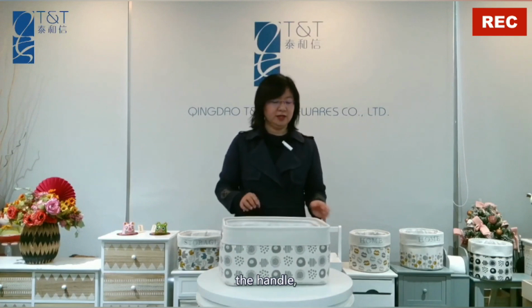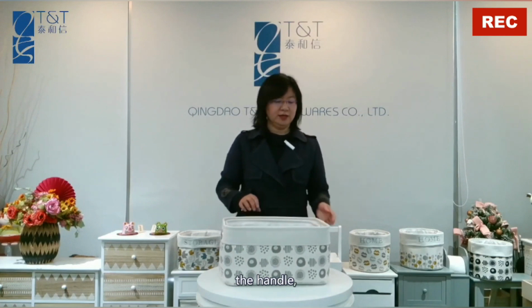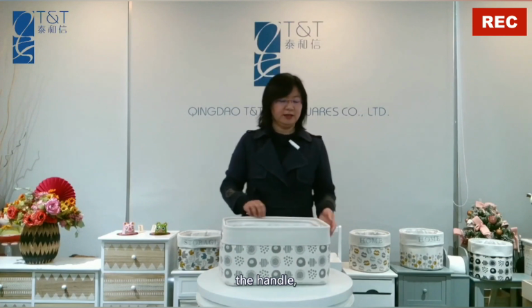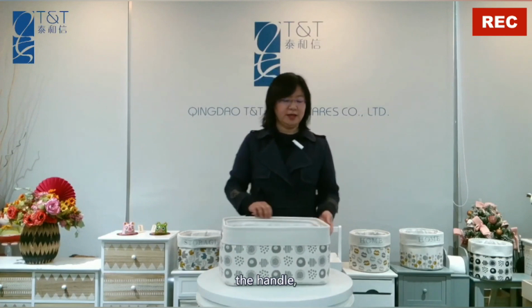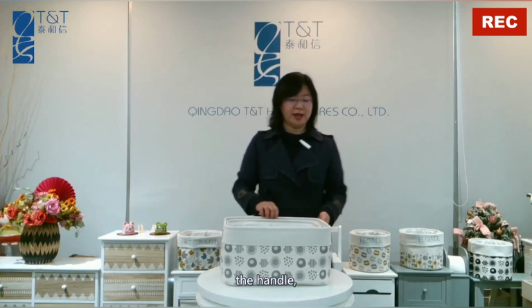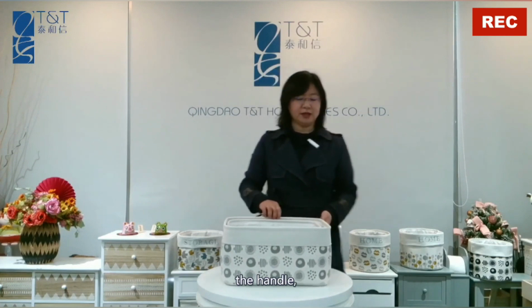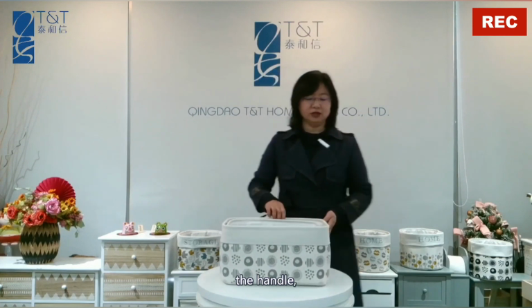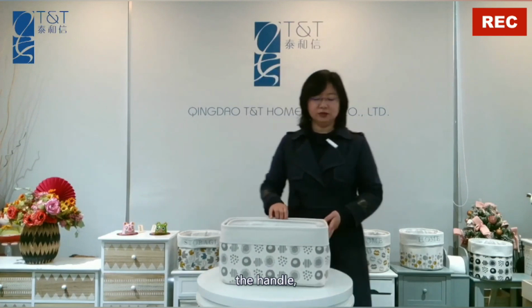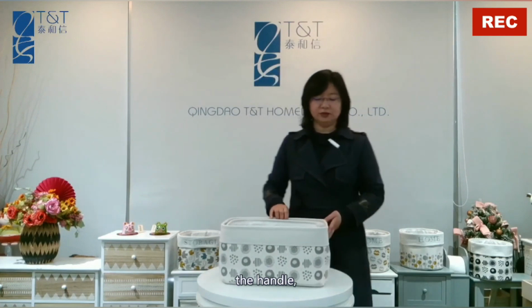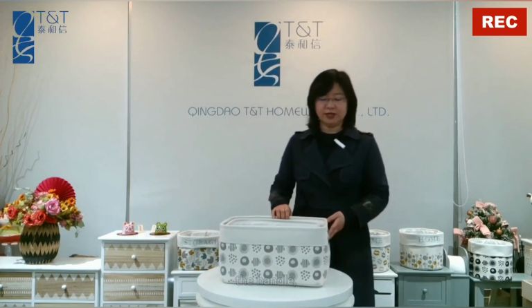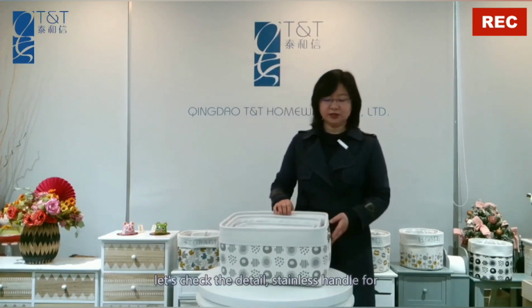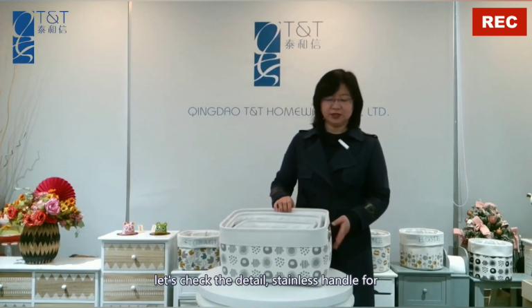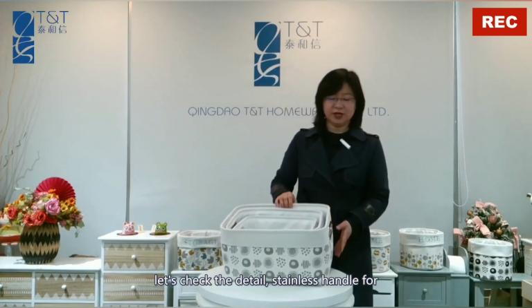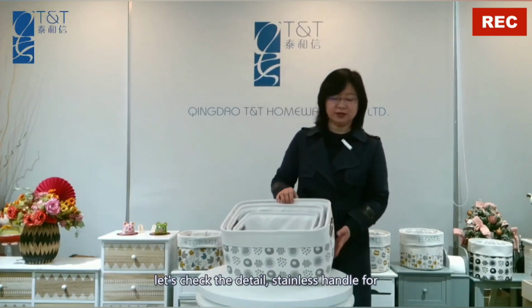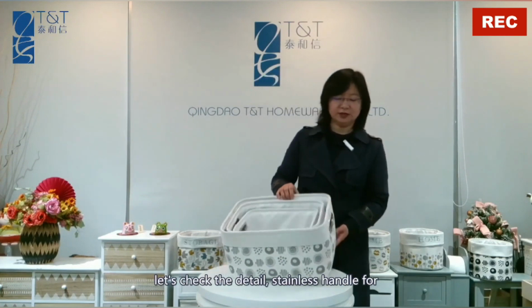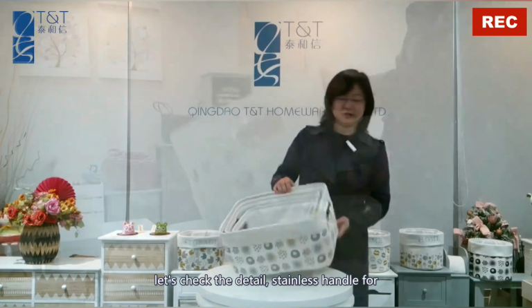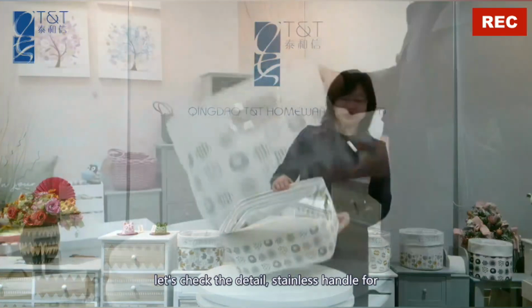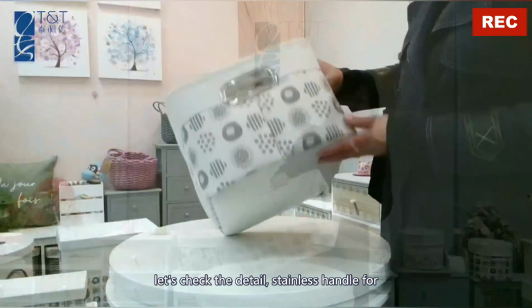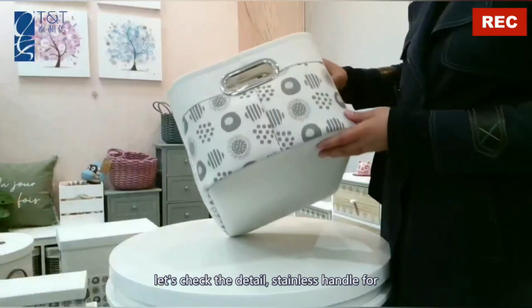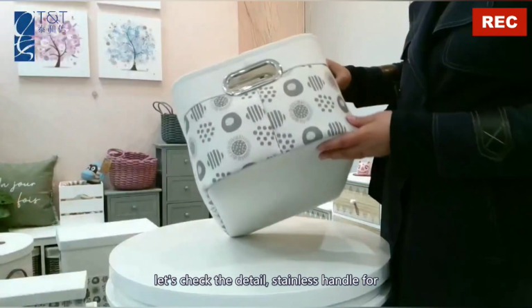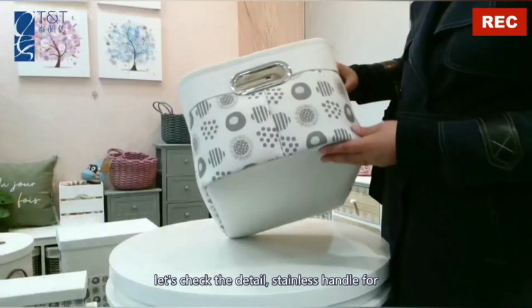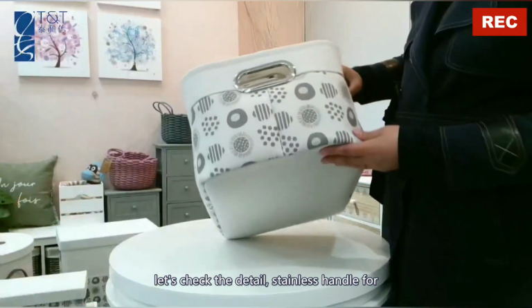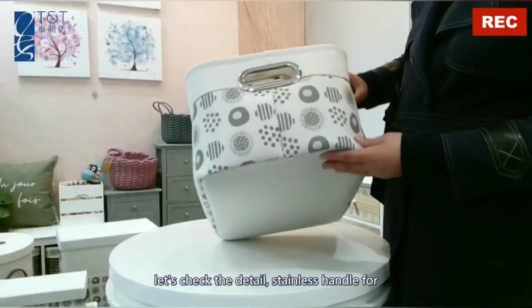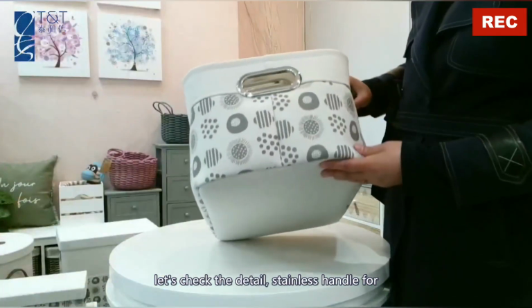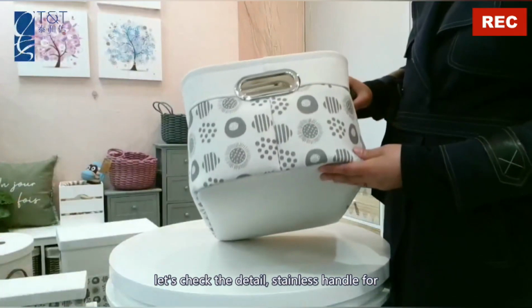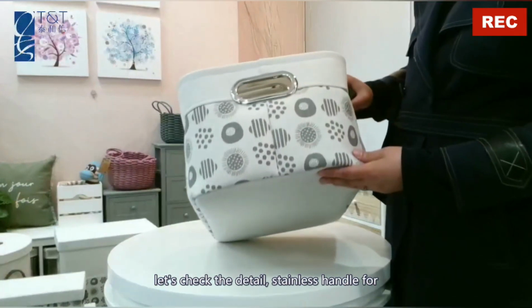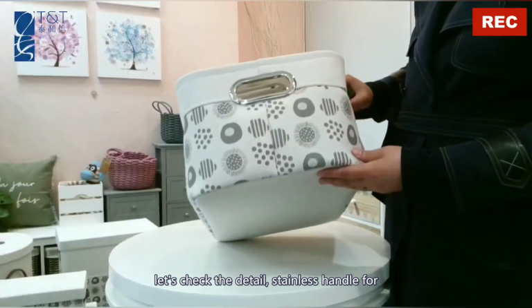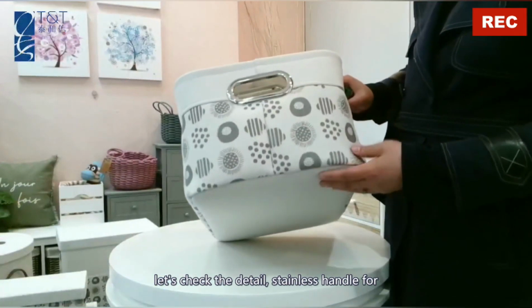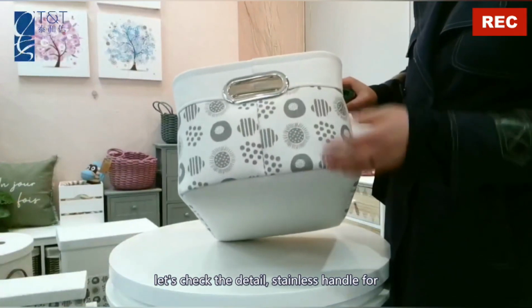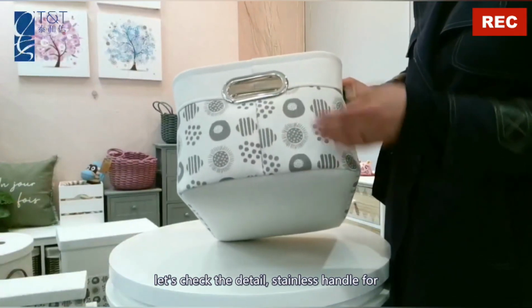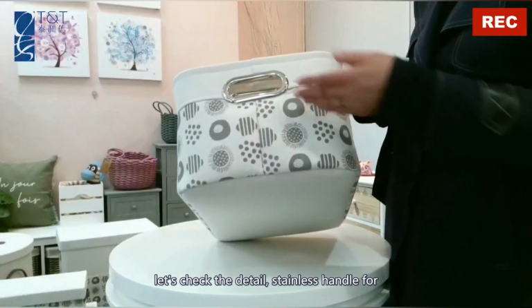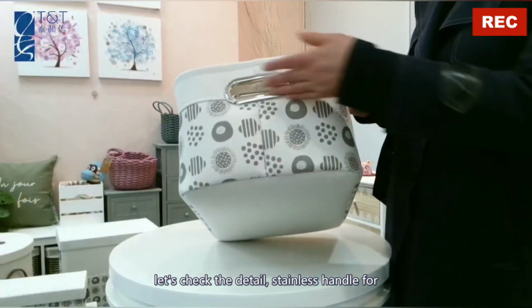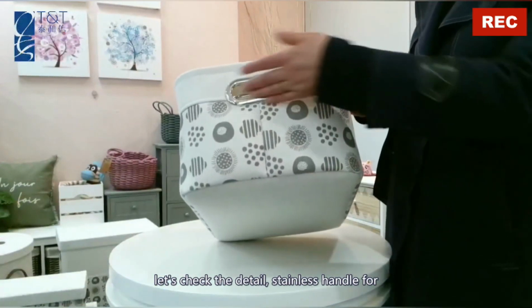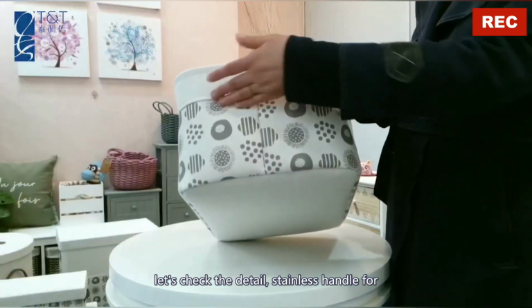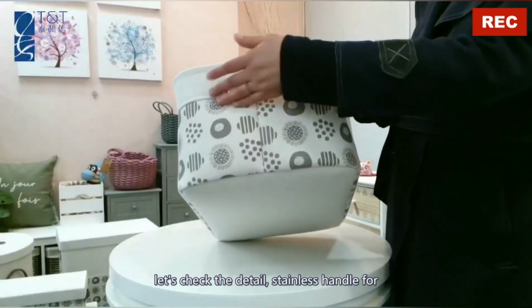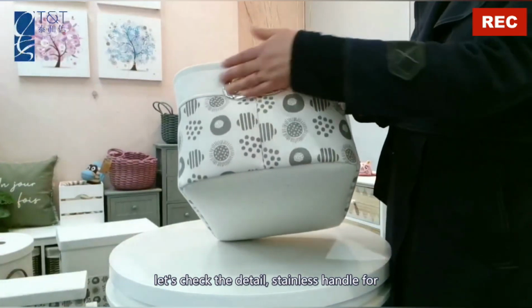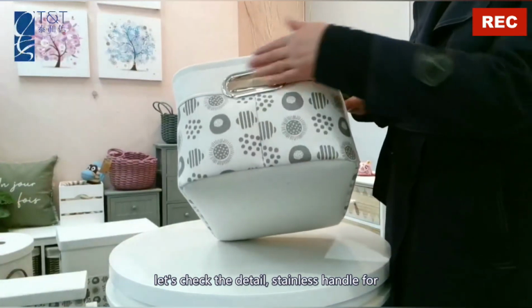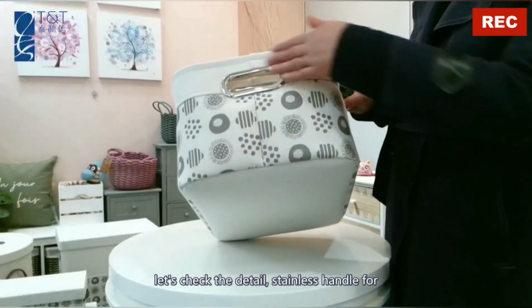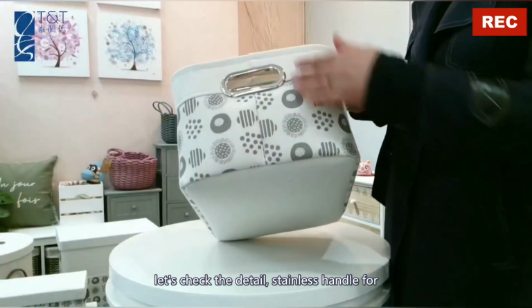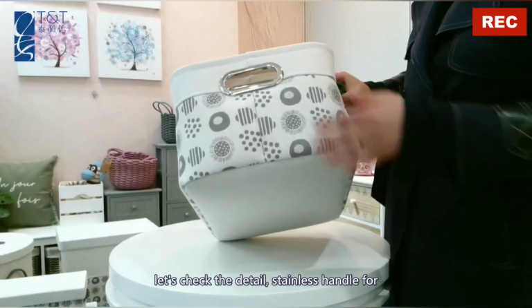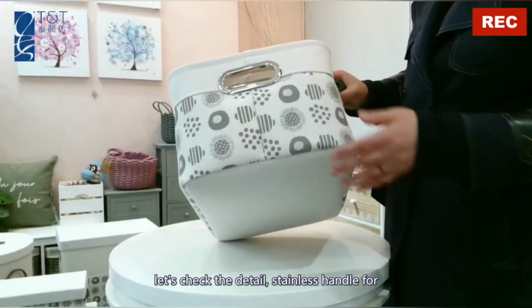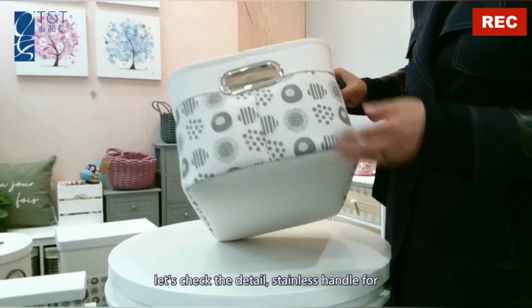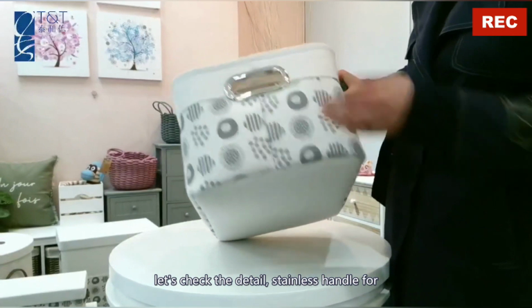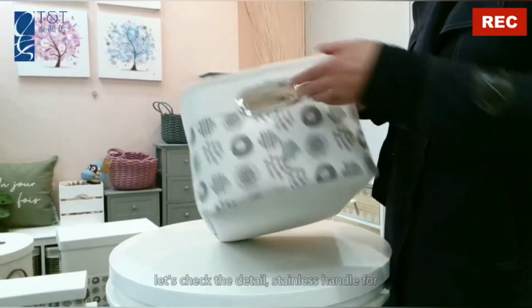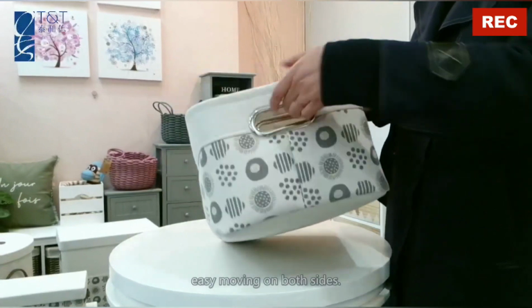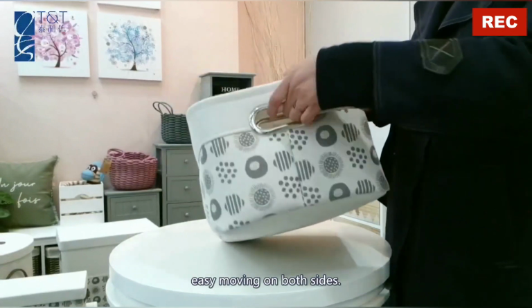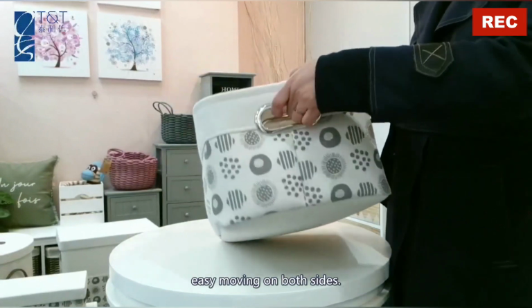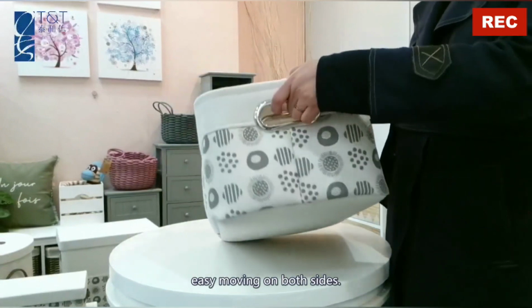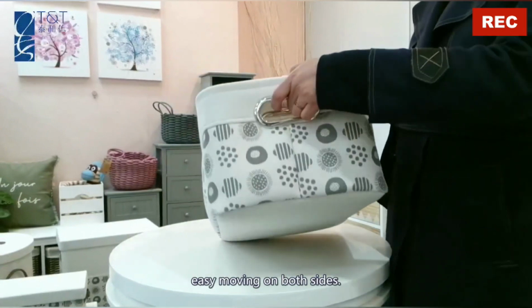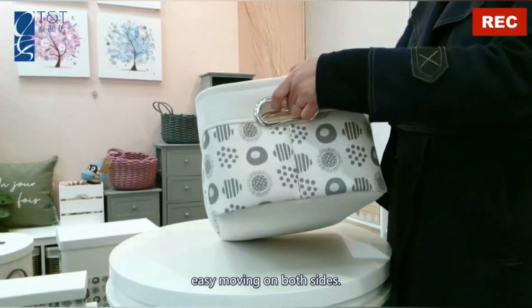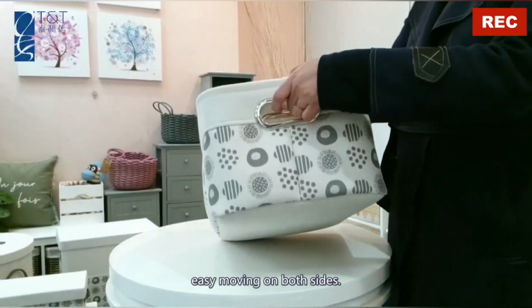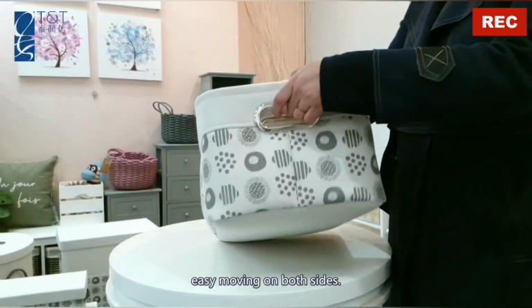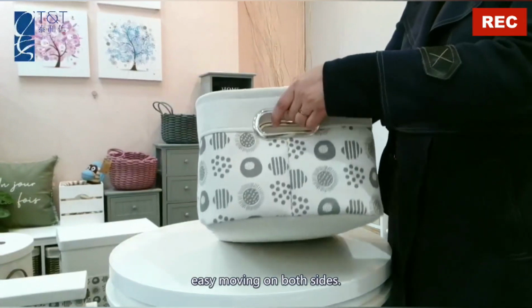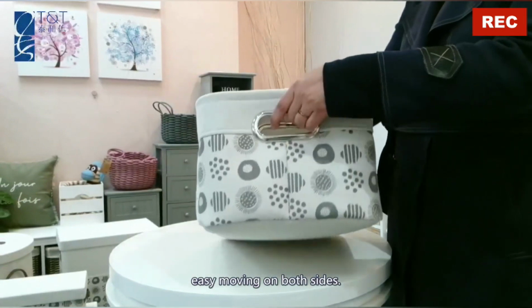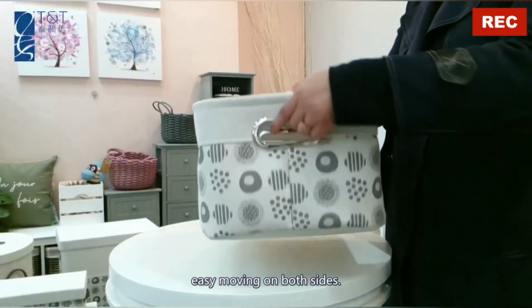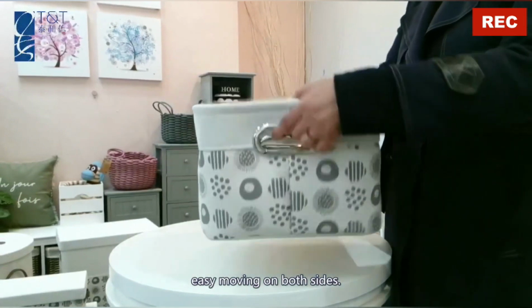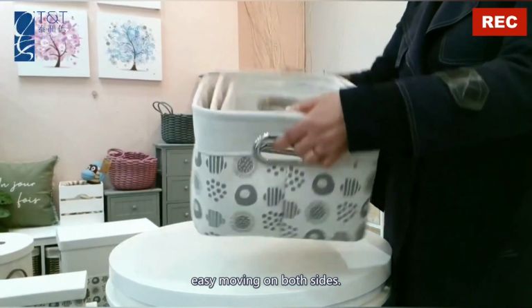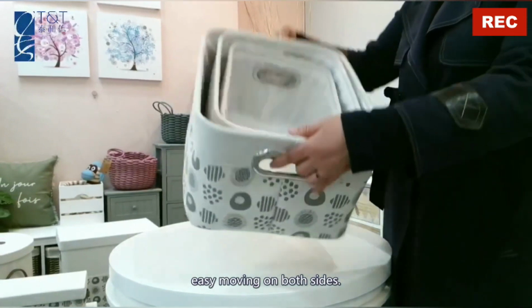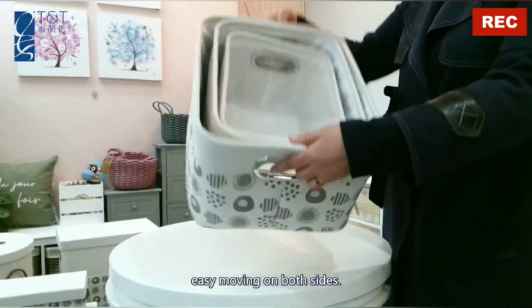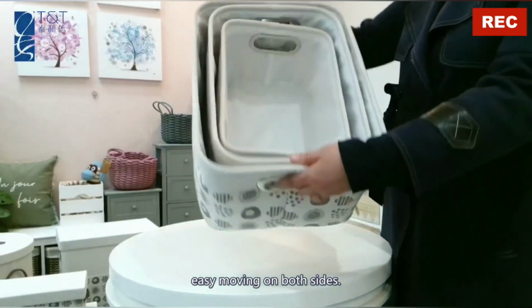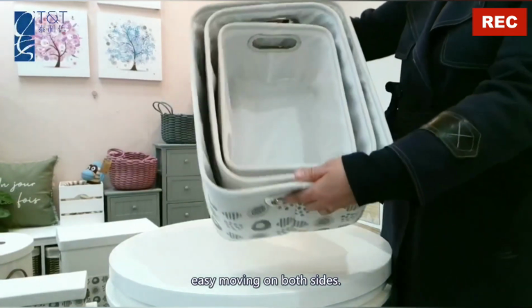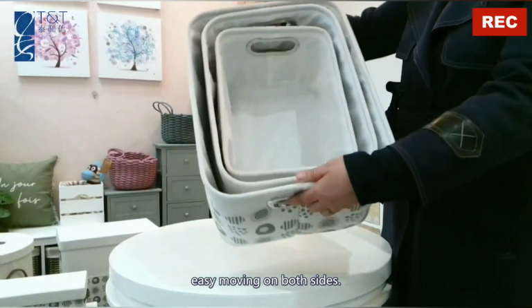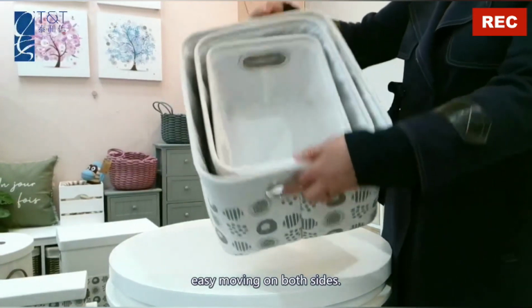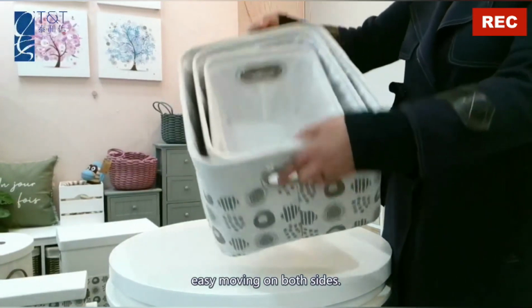The handle — let's check the detail. Also stainless handle for easy moving on both sides.